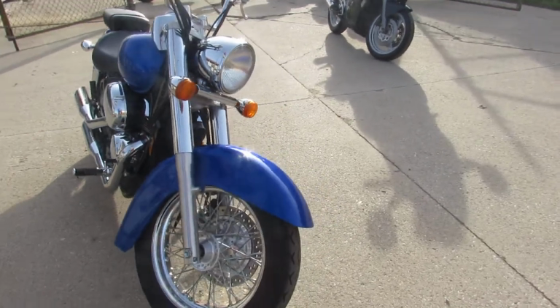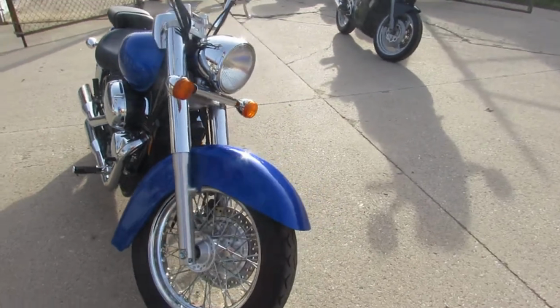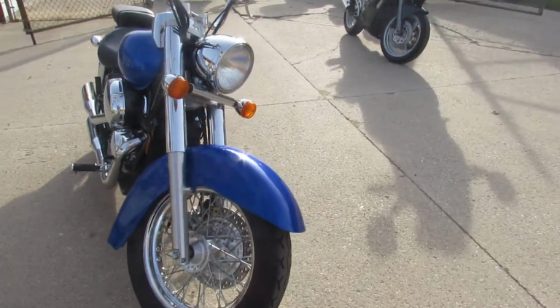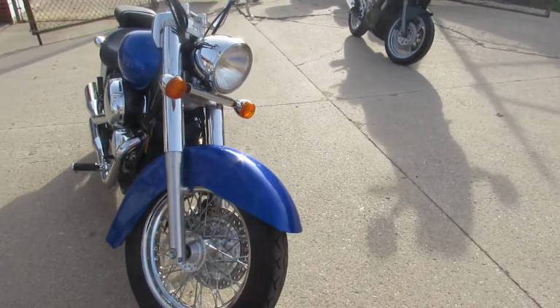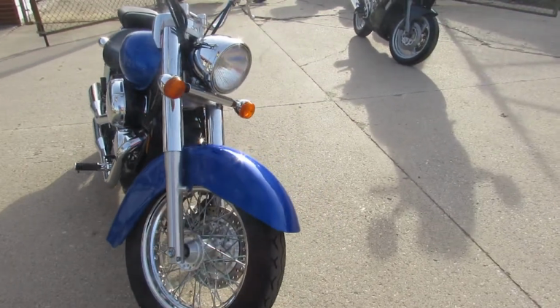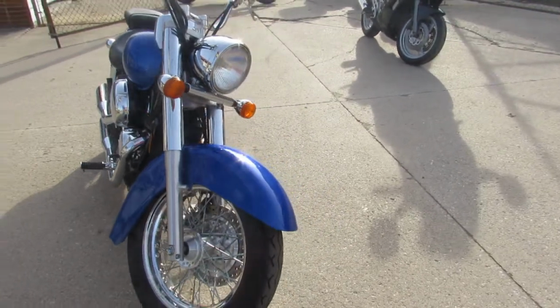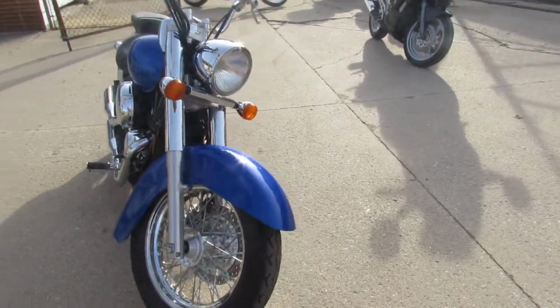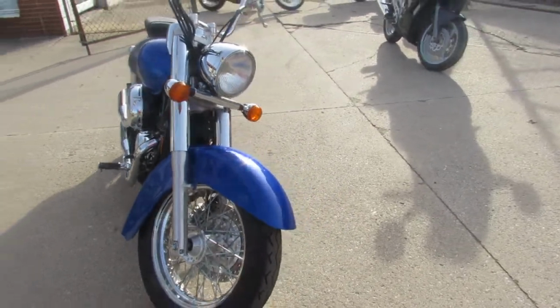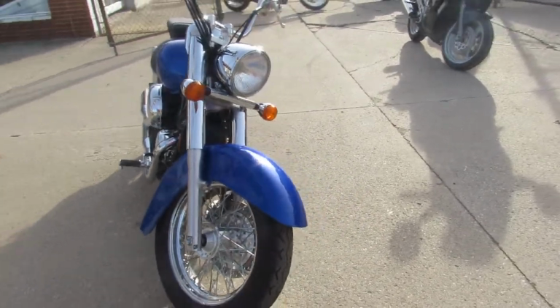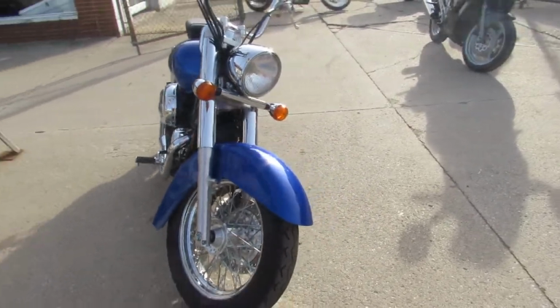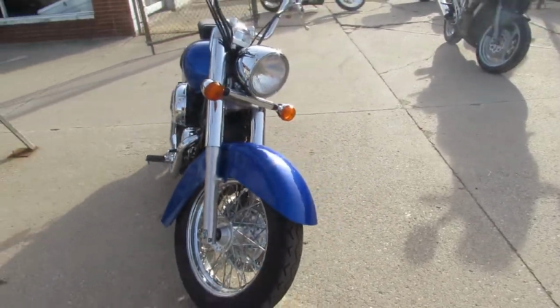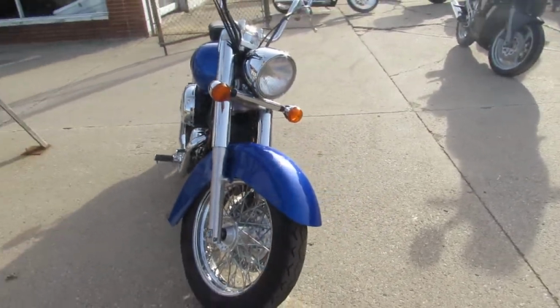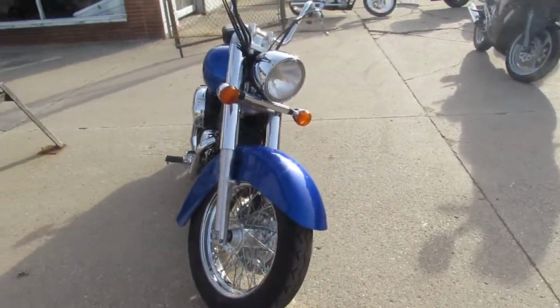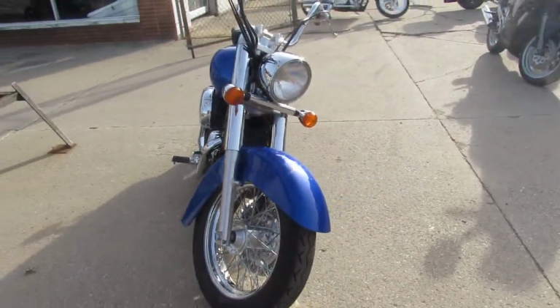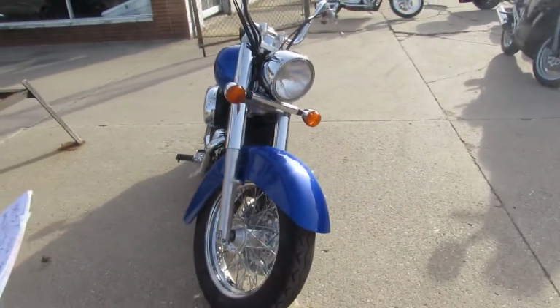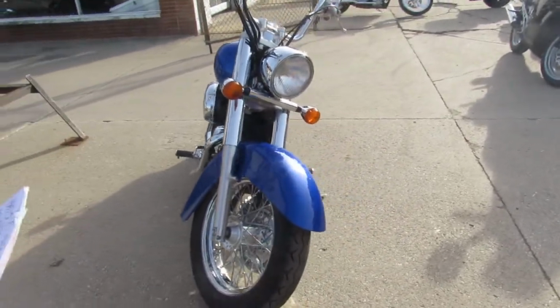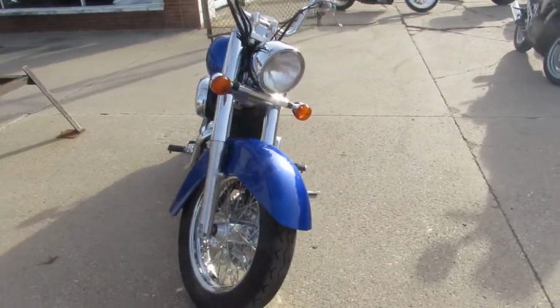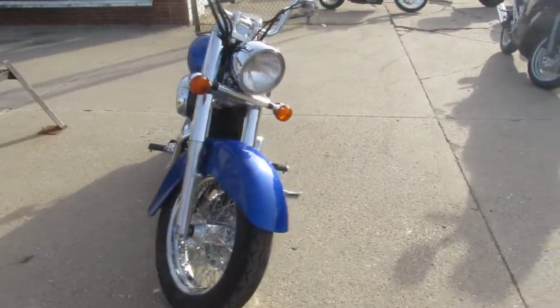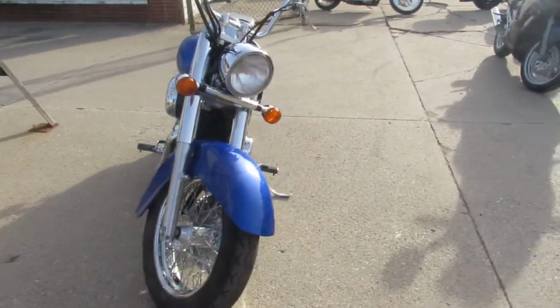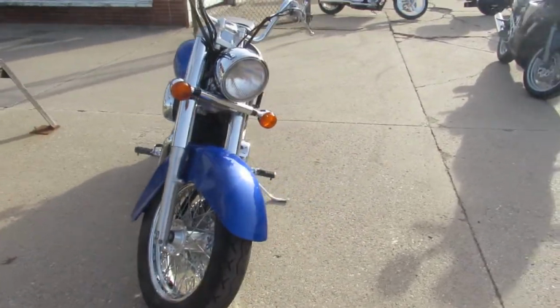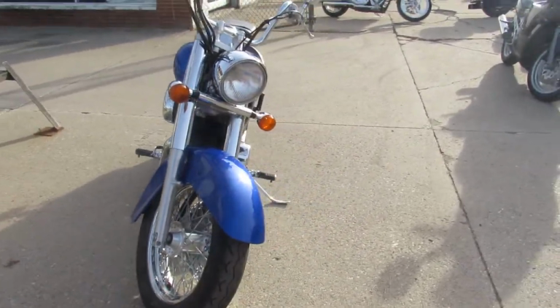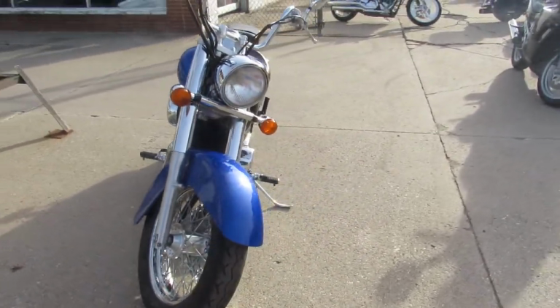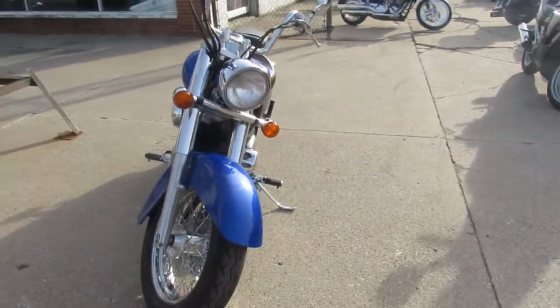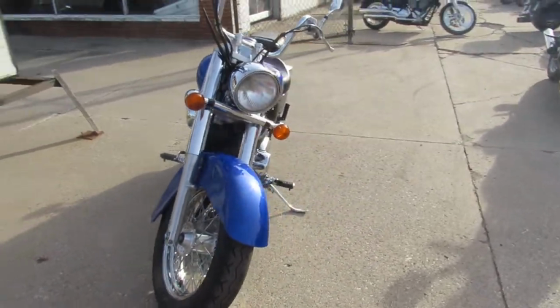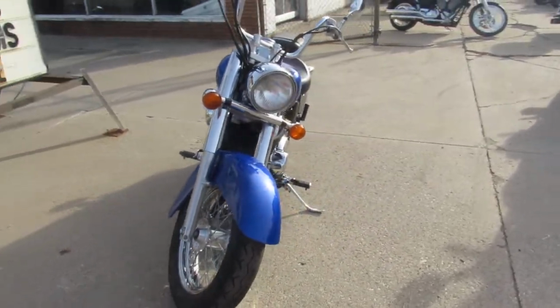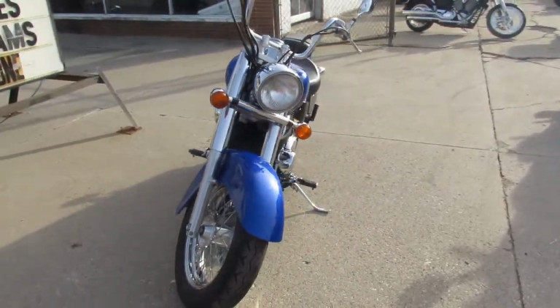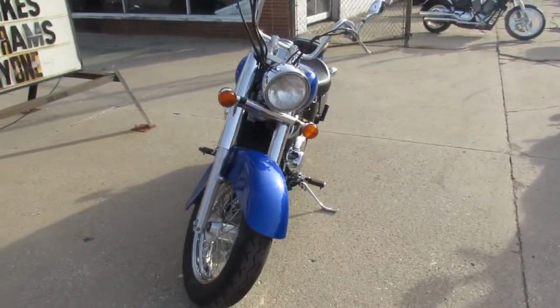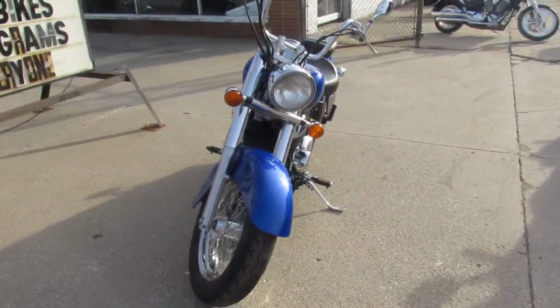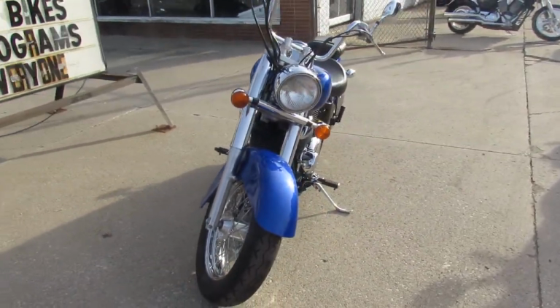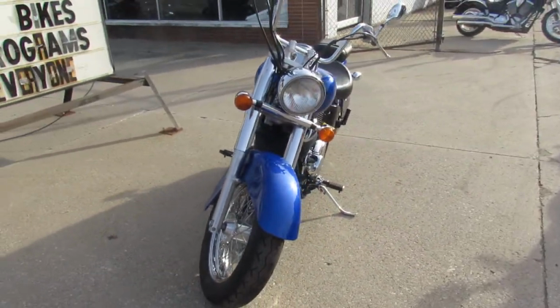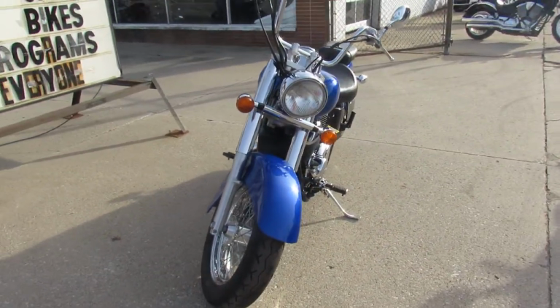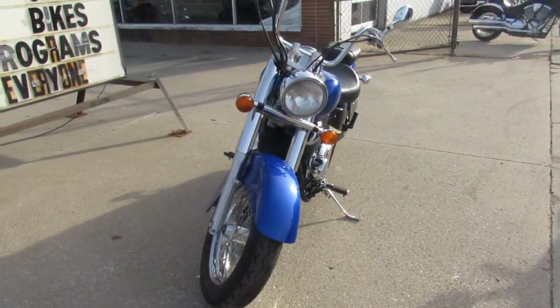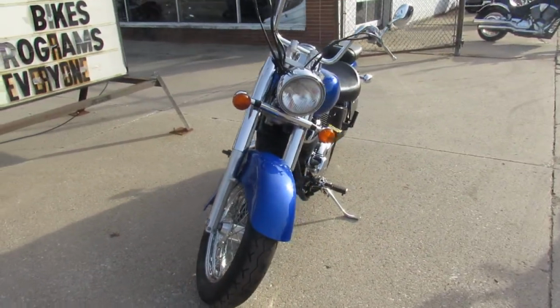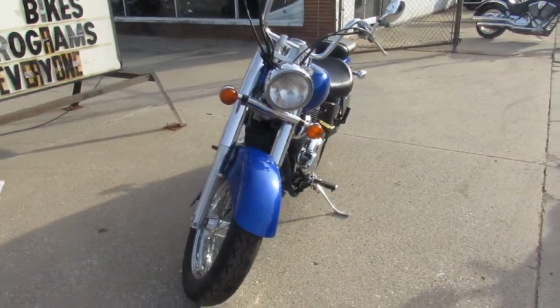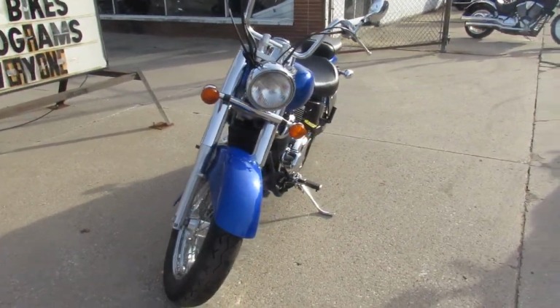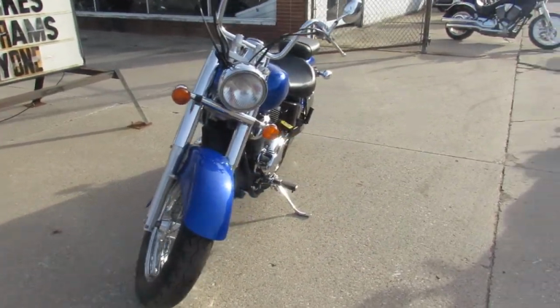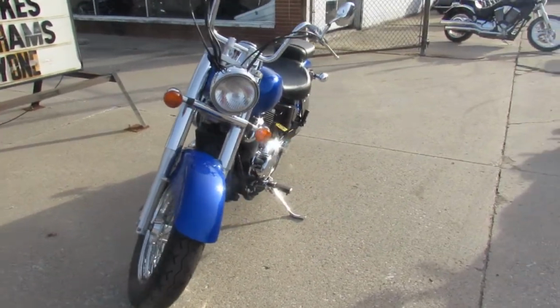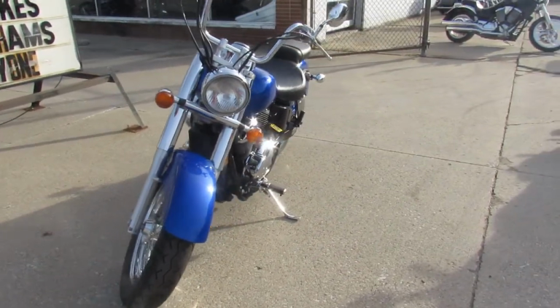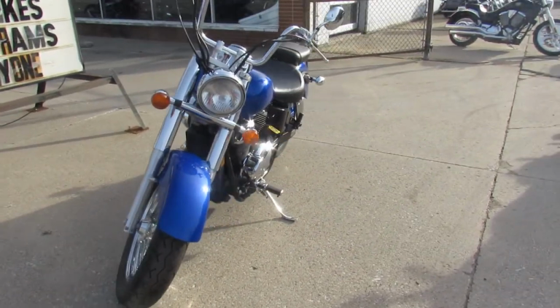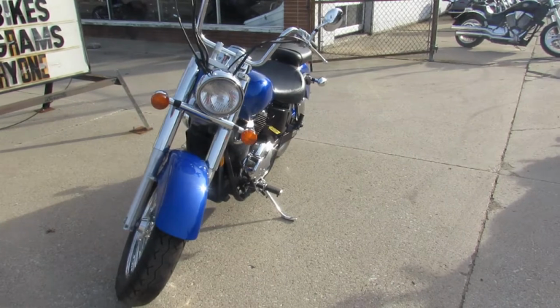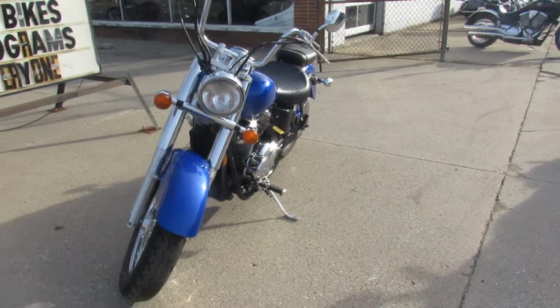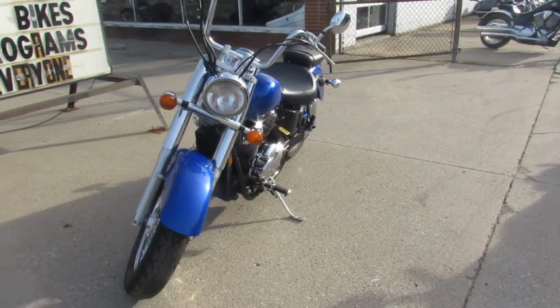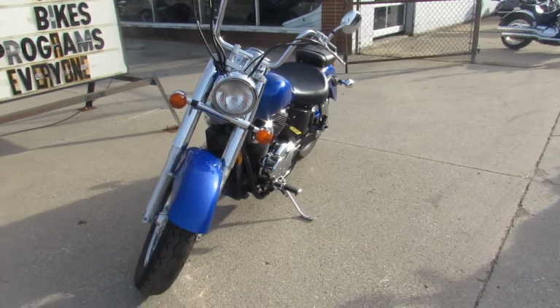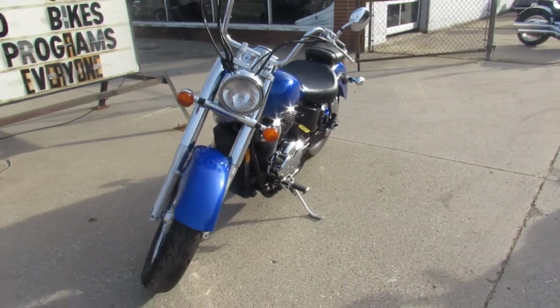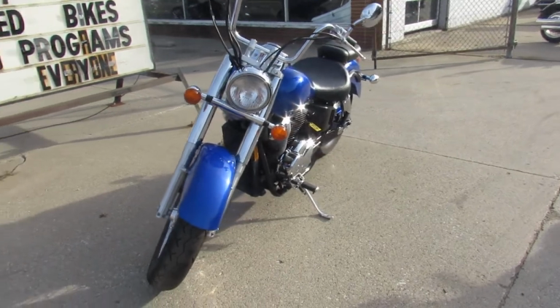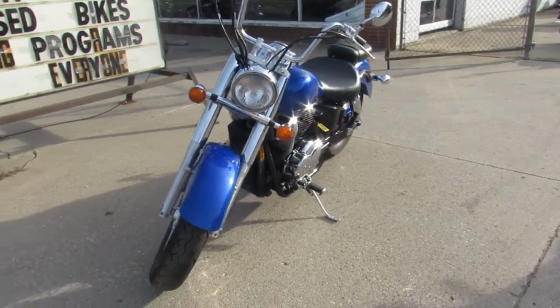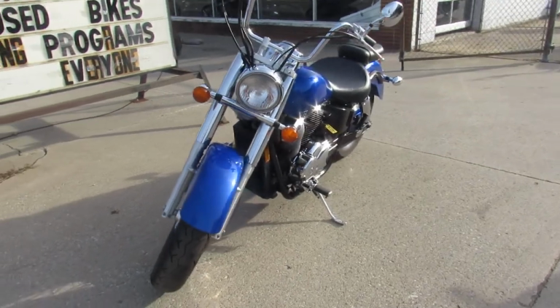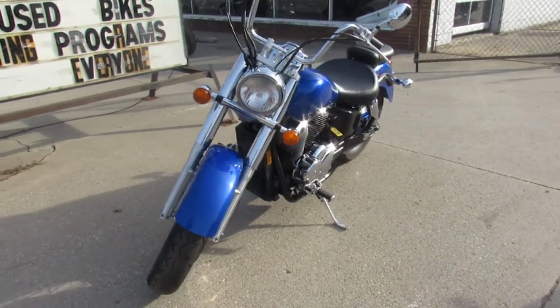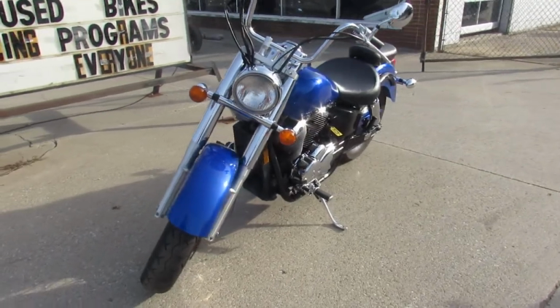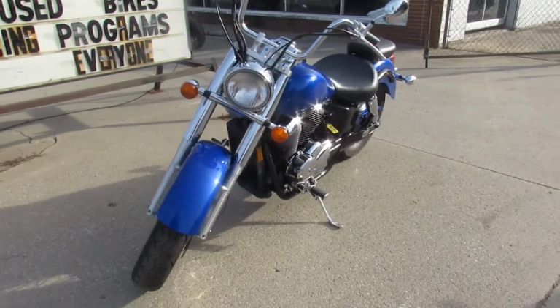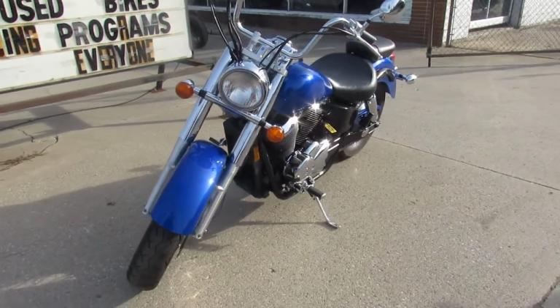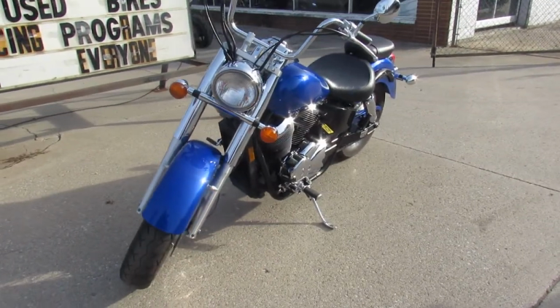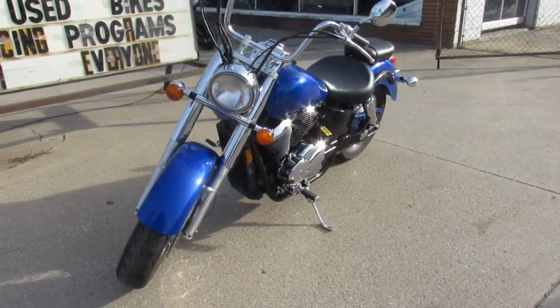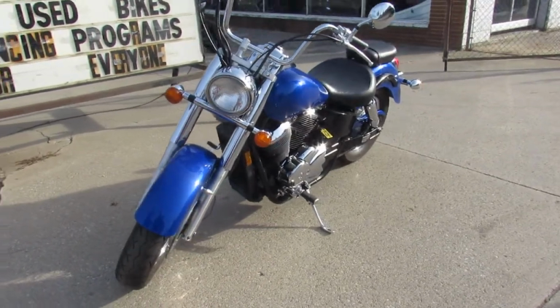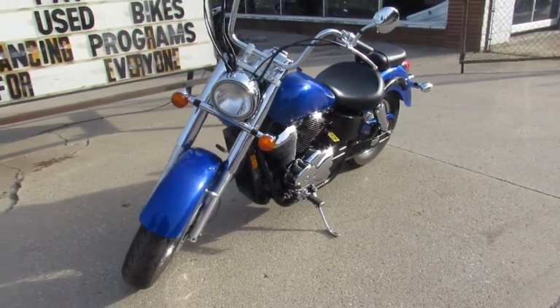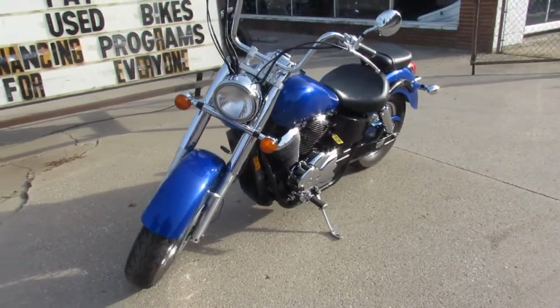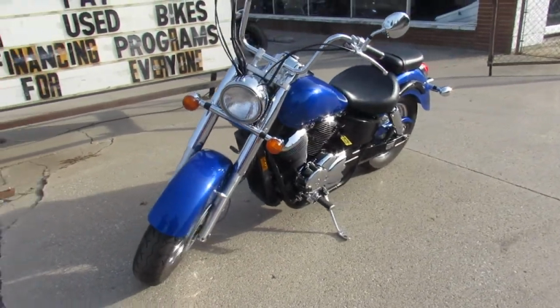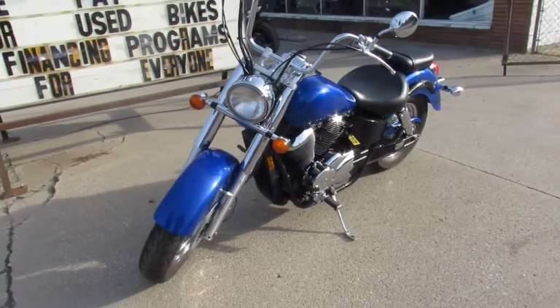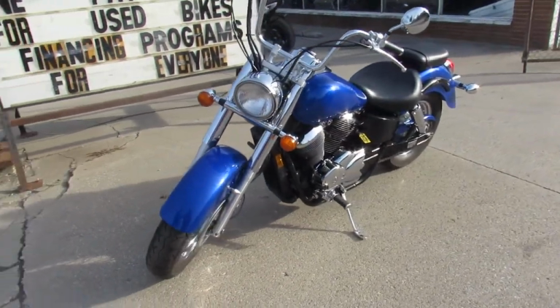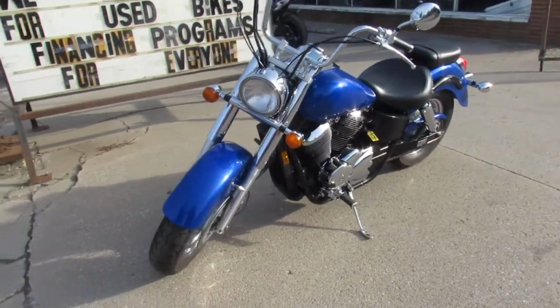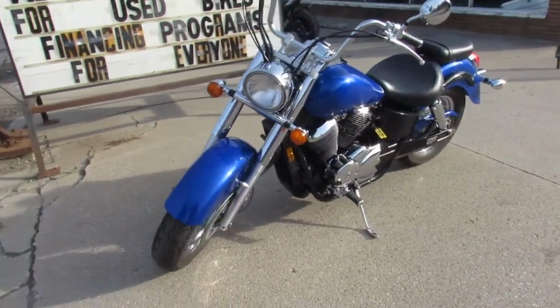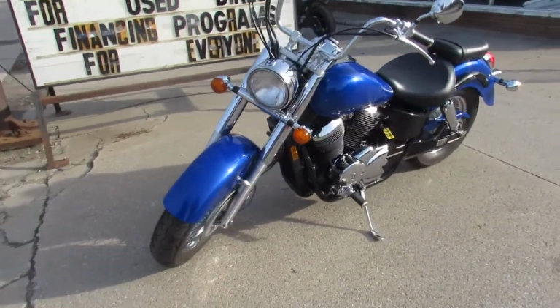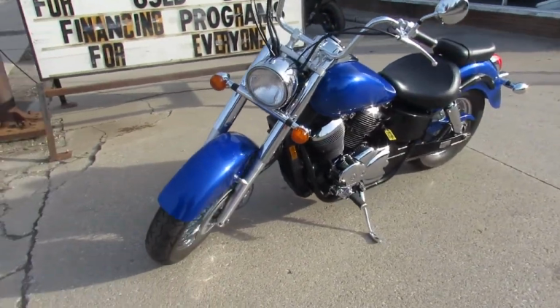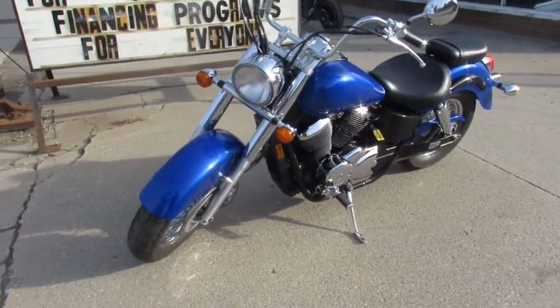It's been serviced at a factory authorized Honda dealership, all the fluids have been changed, been inspected, and this thing is ready to ride. Great bike for the money guys.